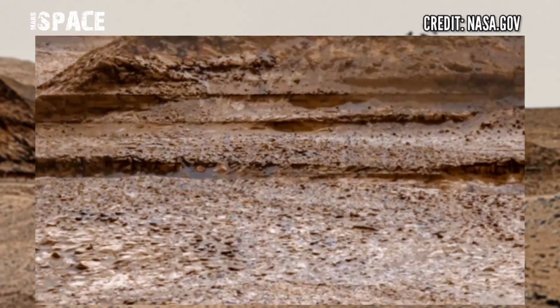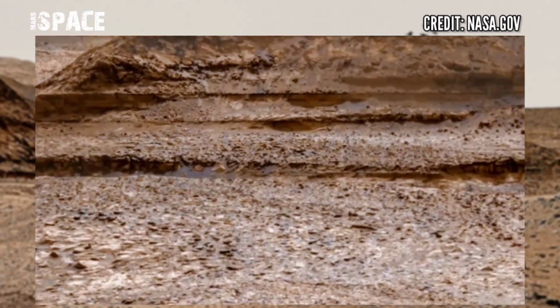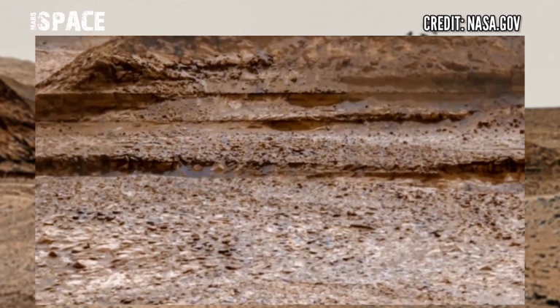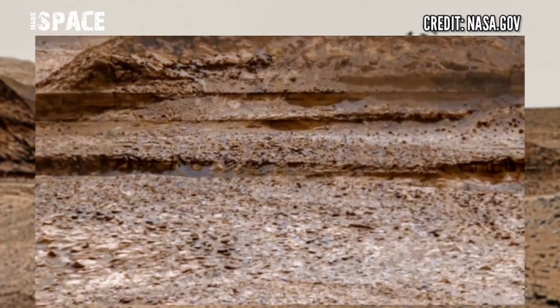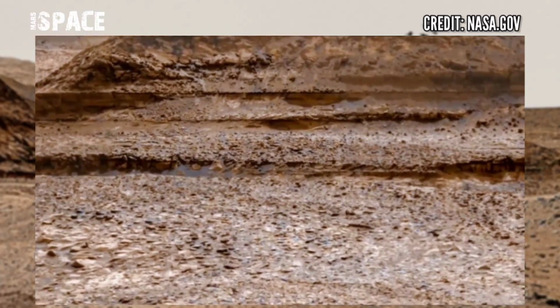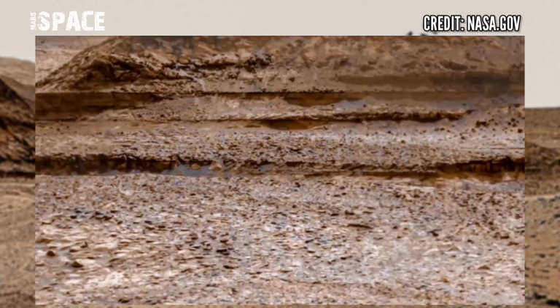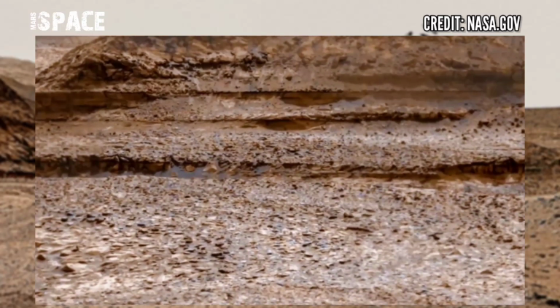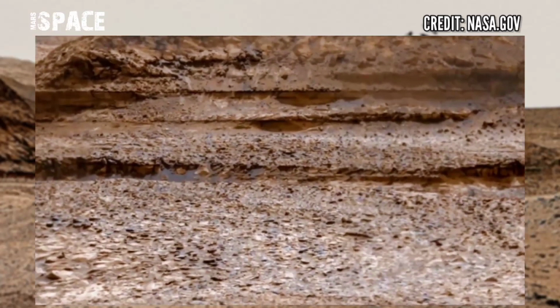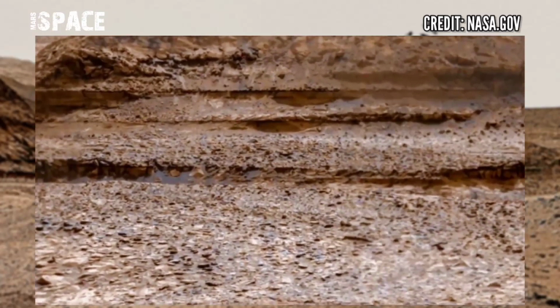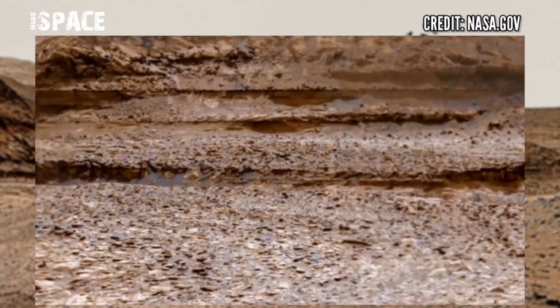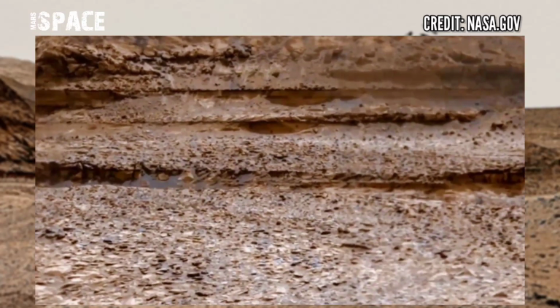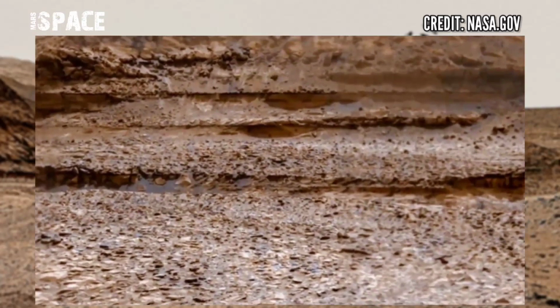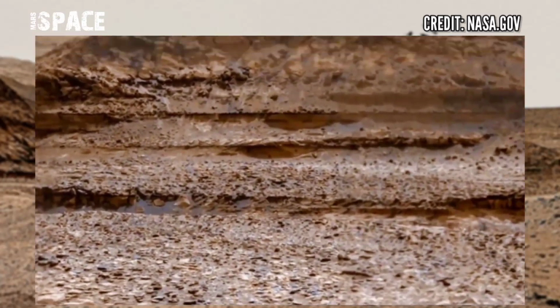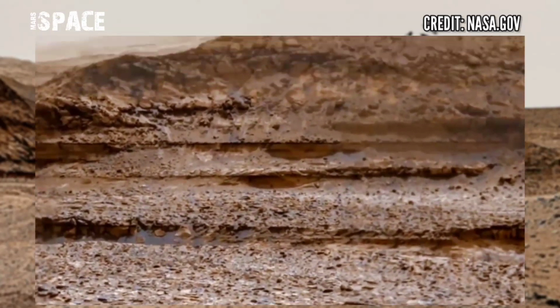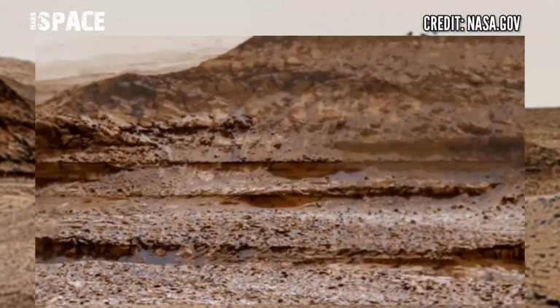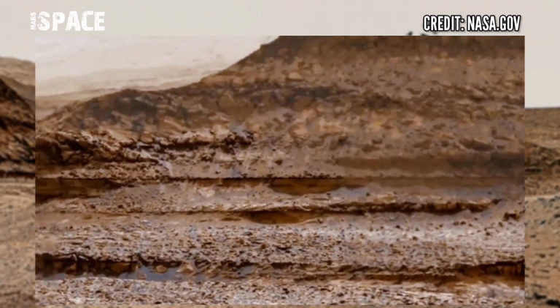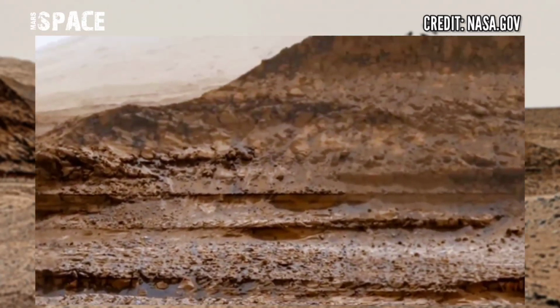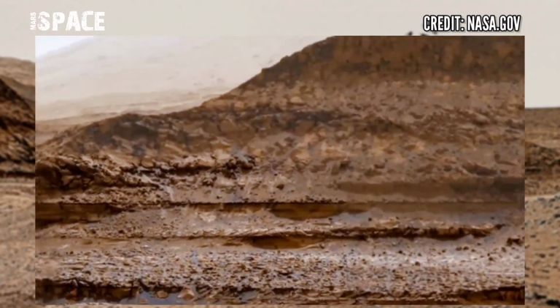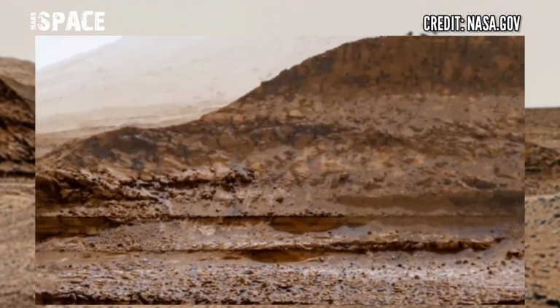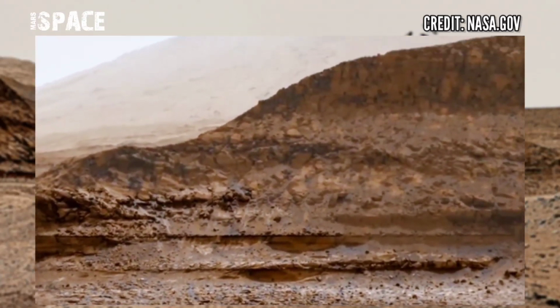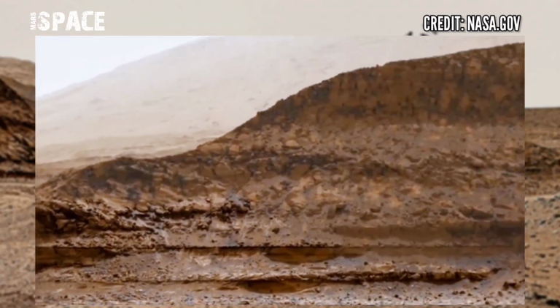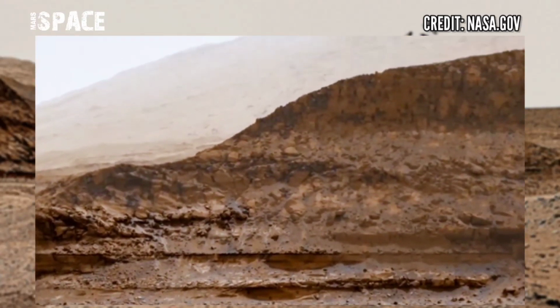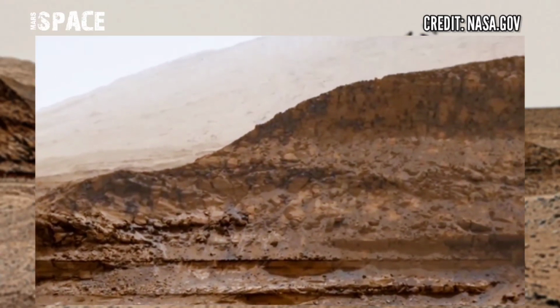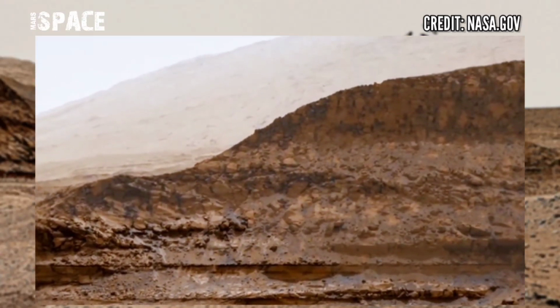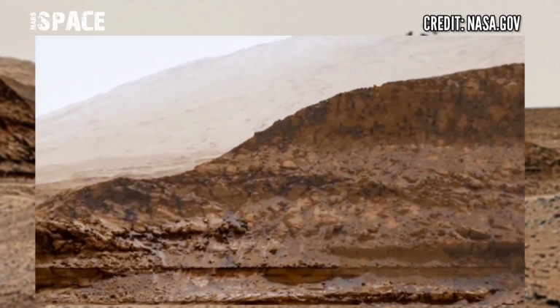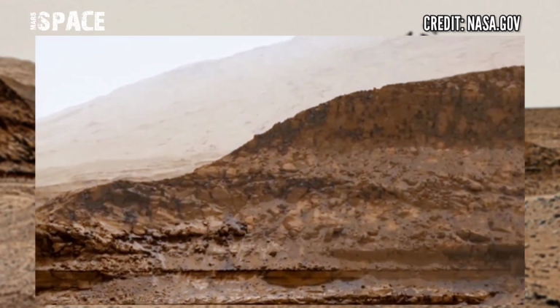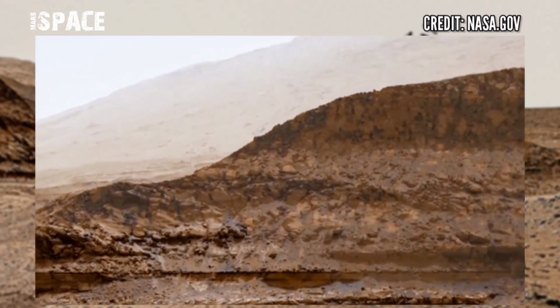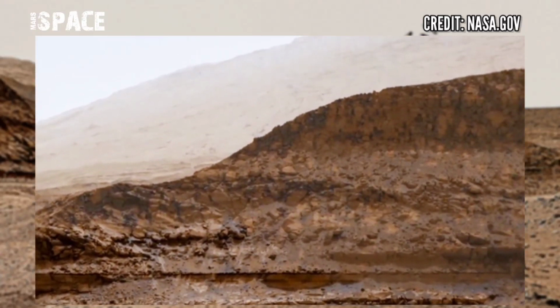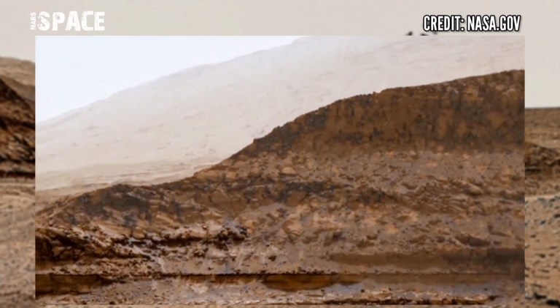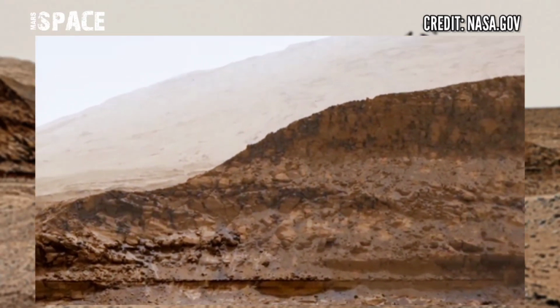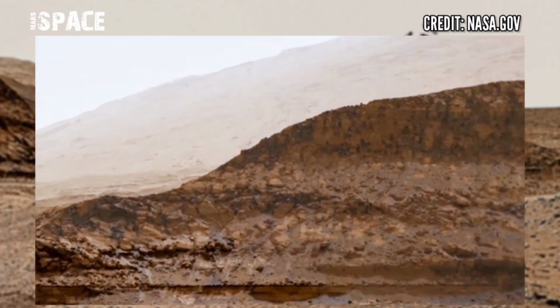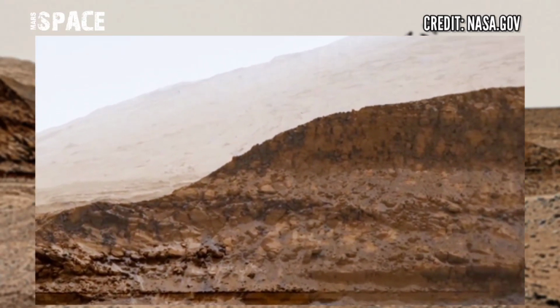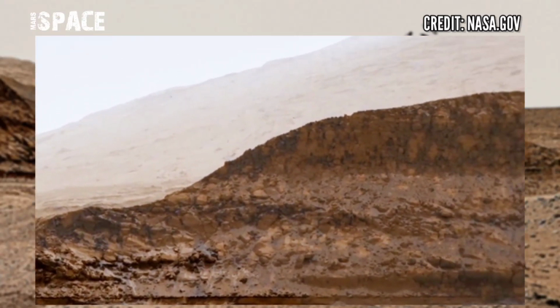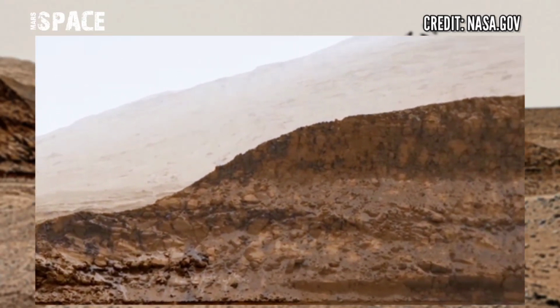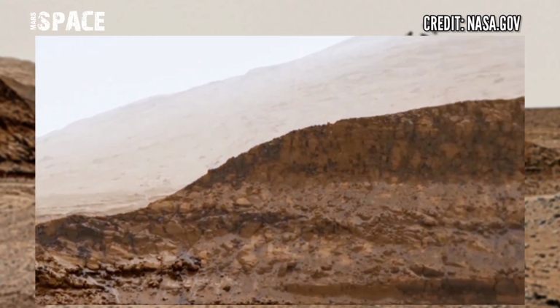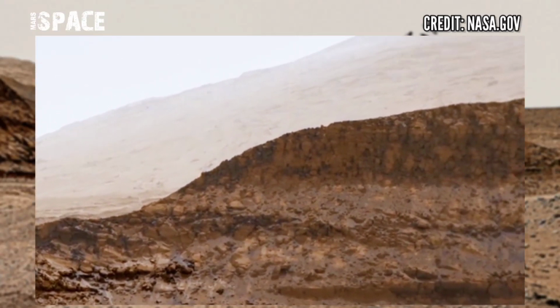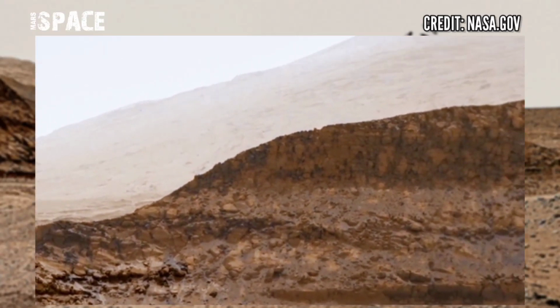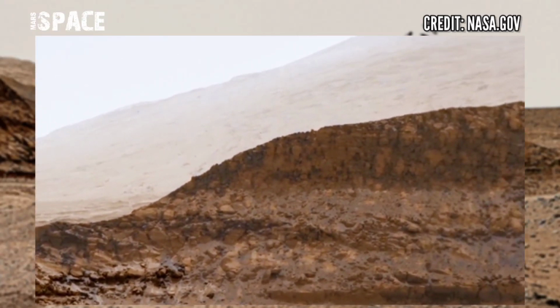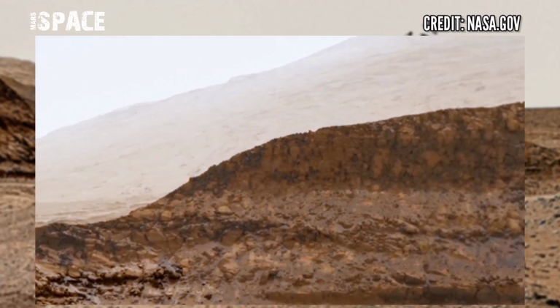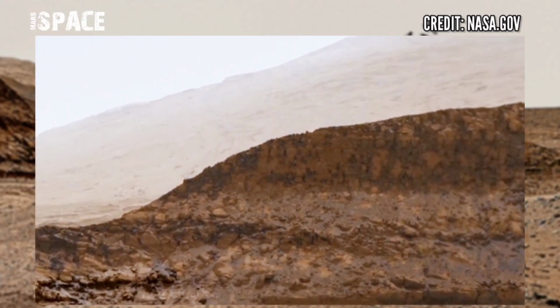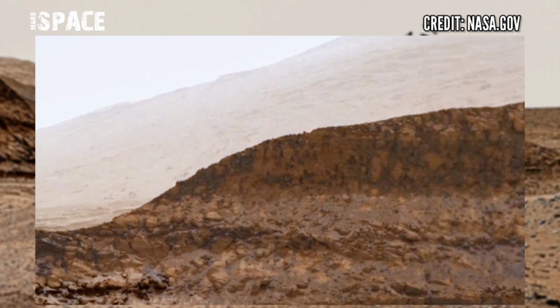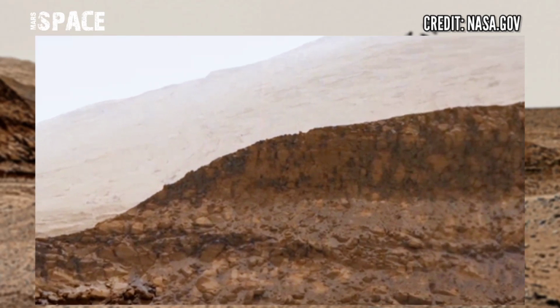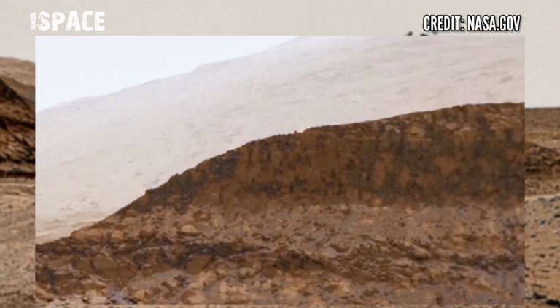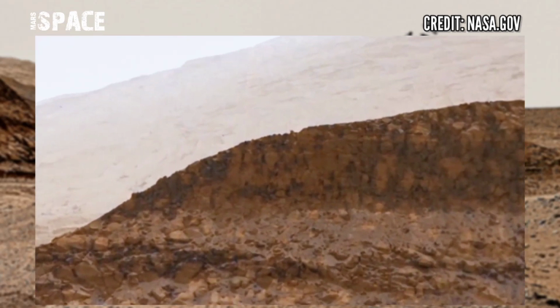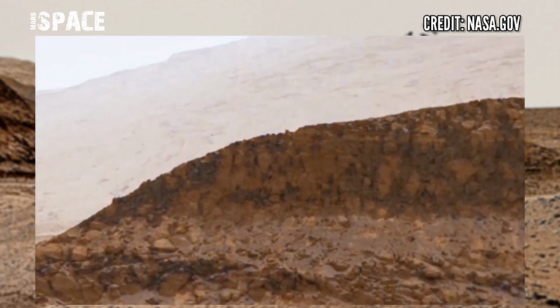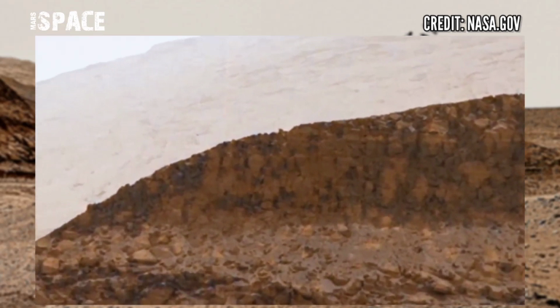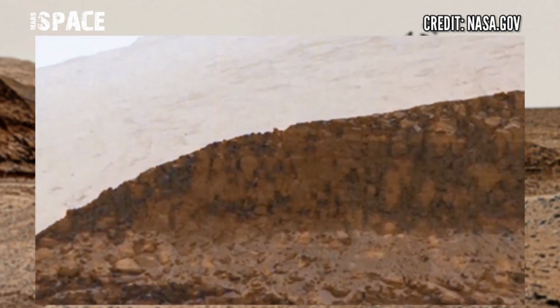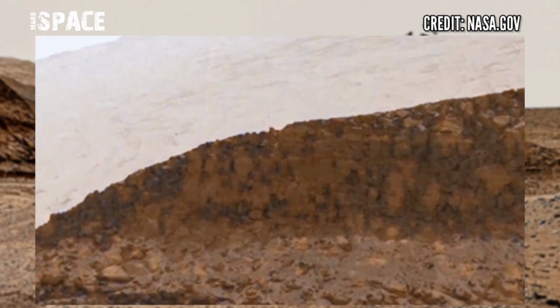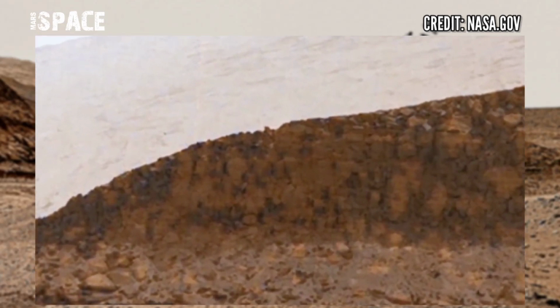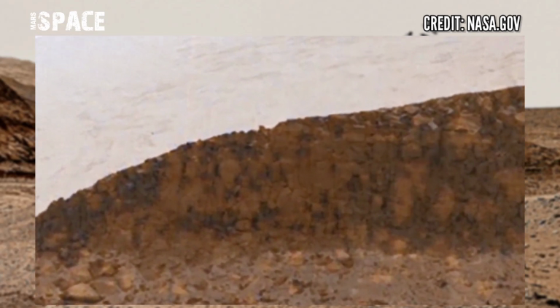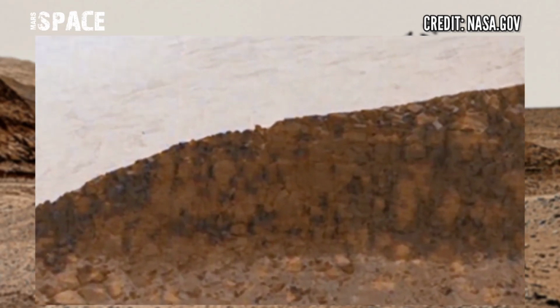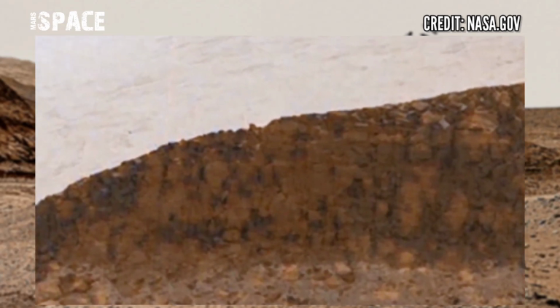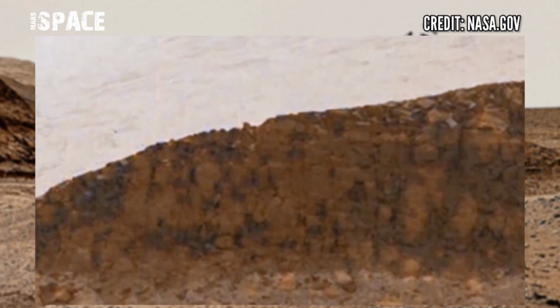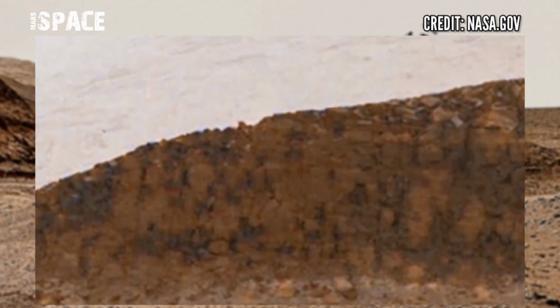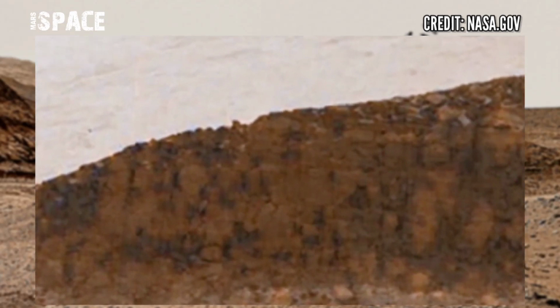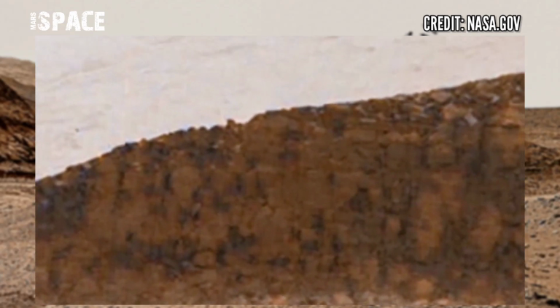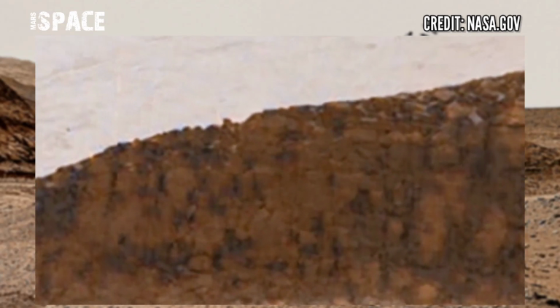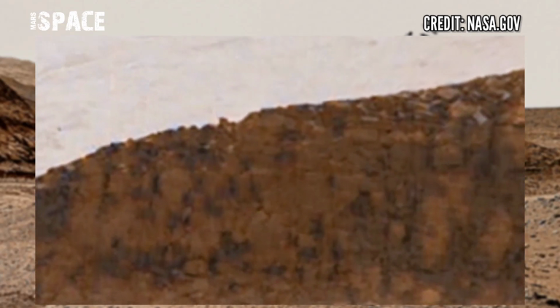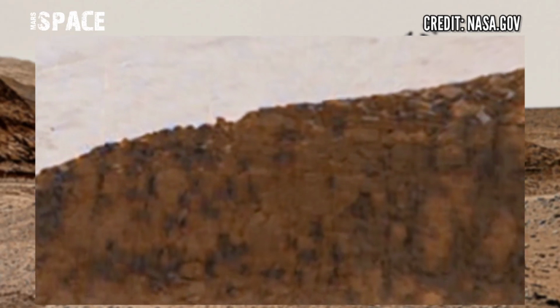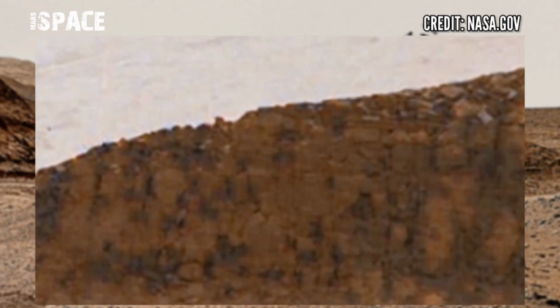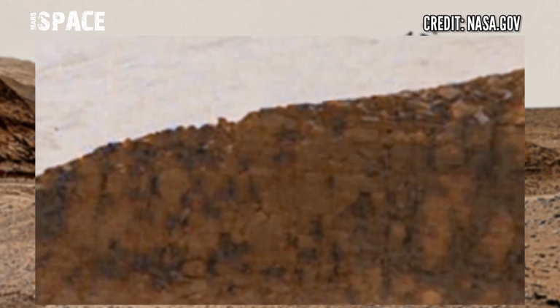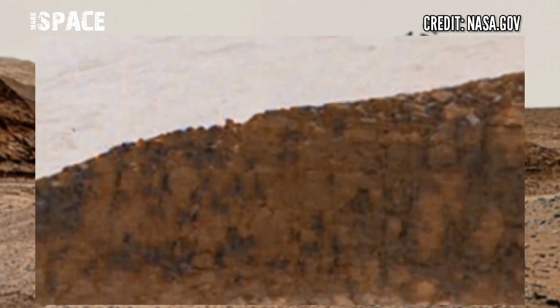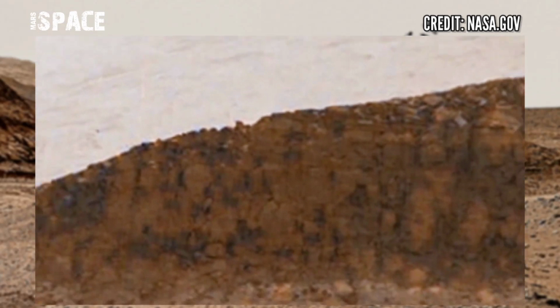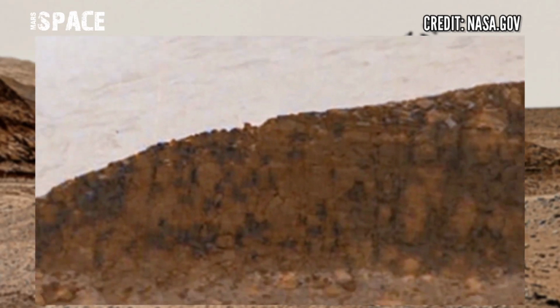Here is the new panorama from Mars Rover. Mars Rover is using its MAST camera to capture this latest video of Mars.